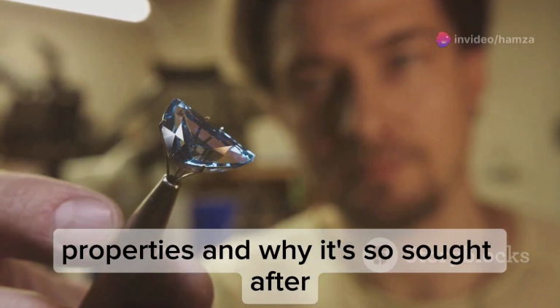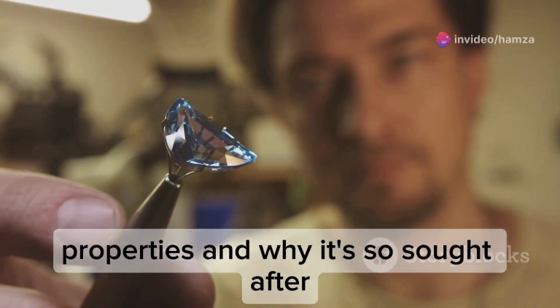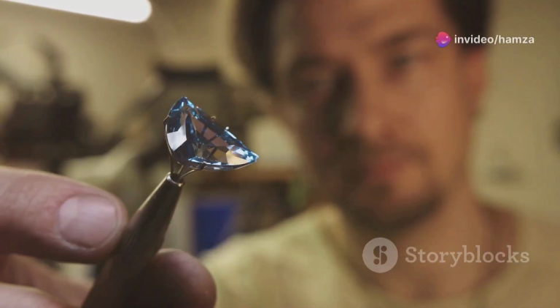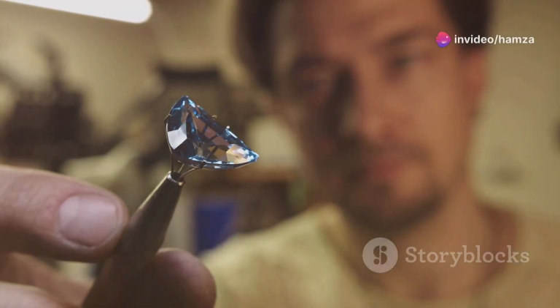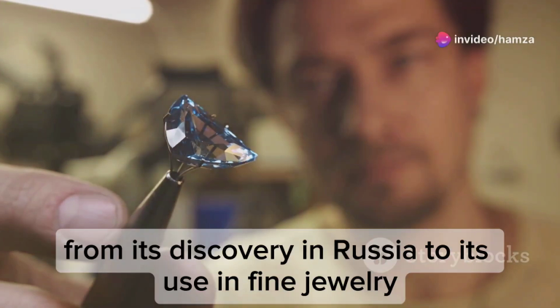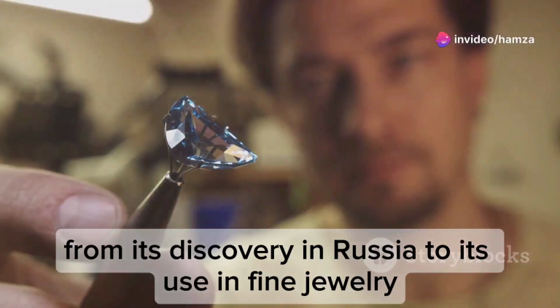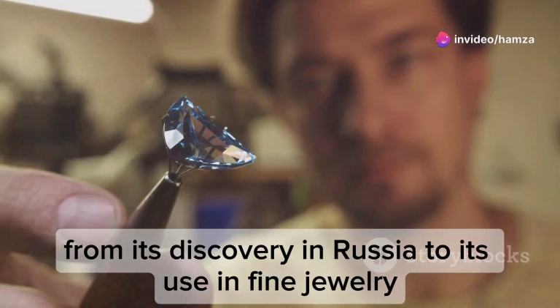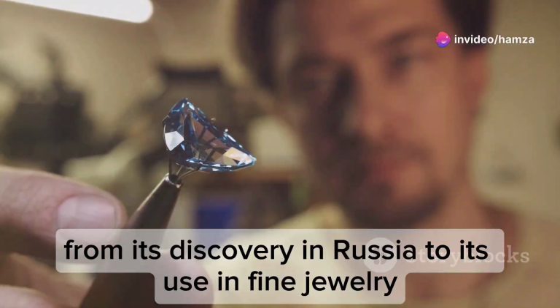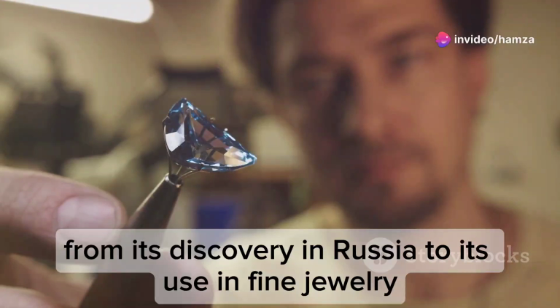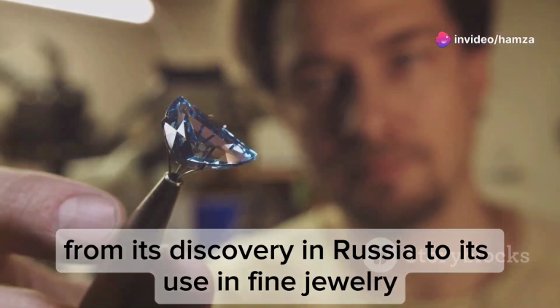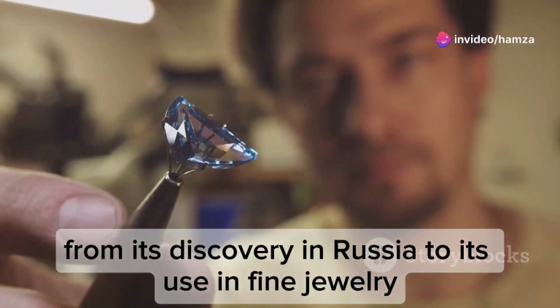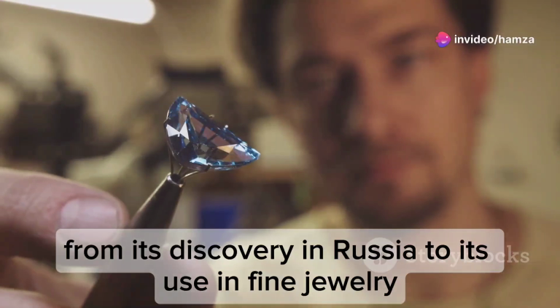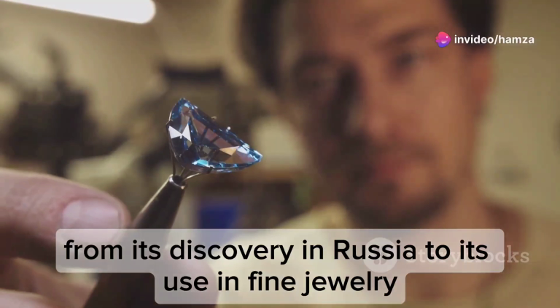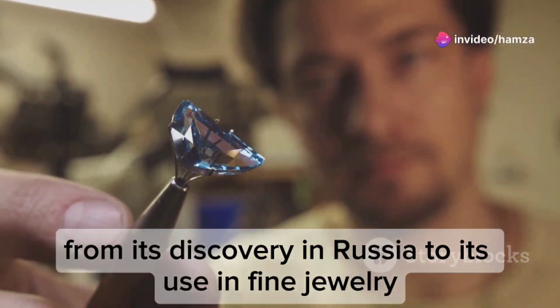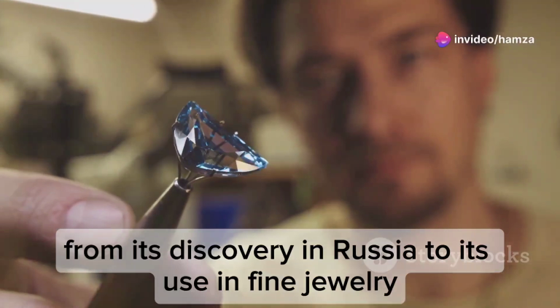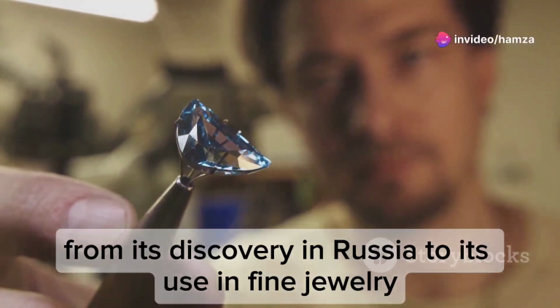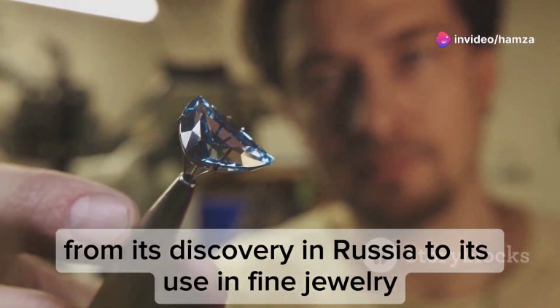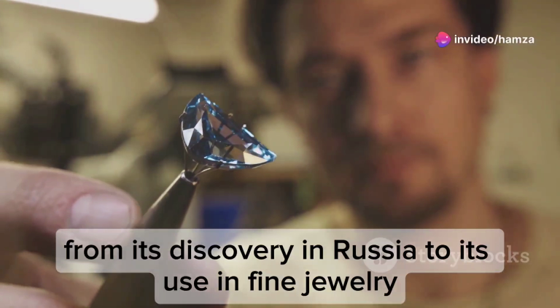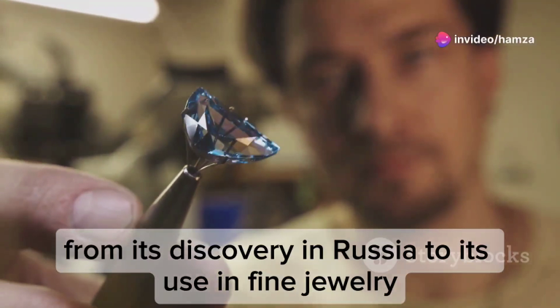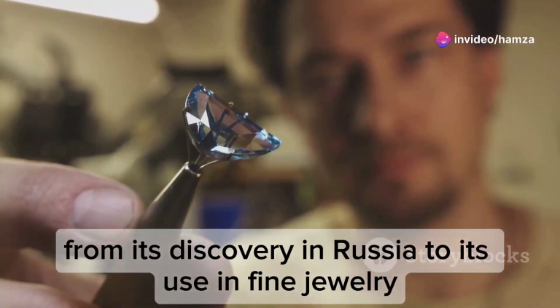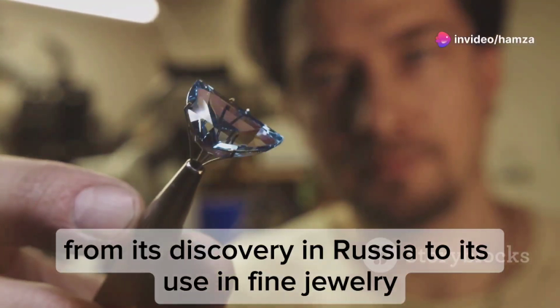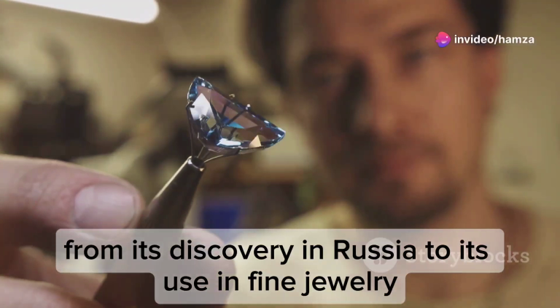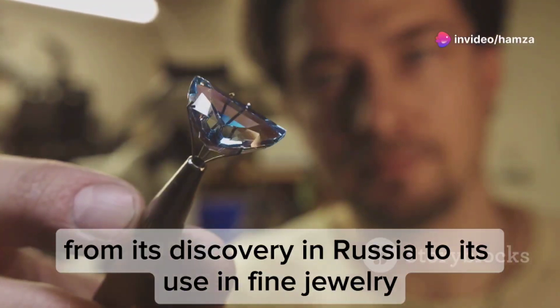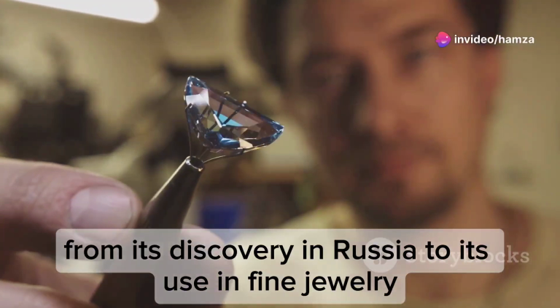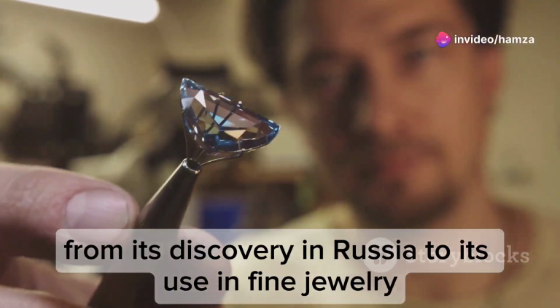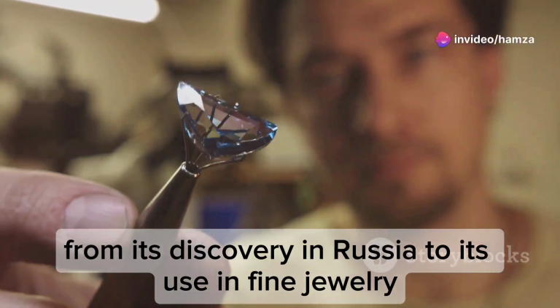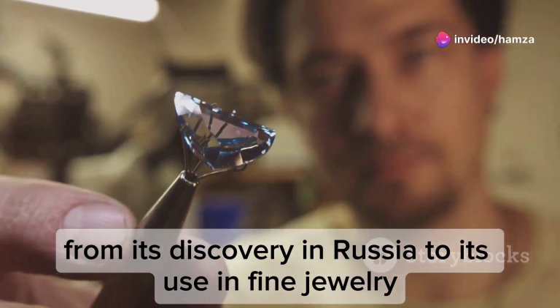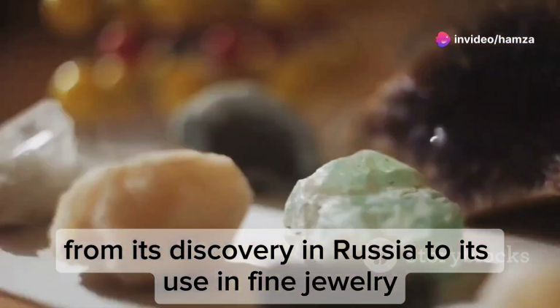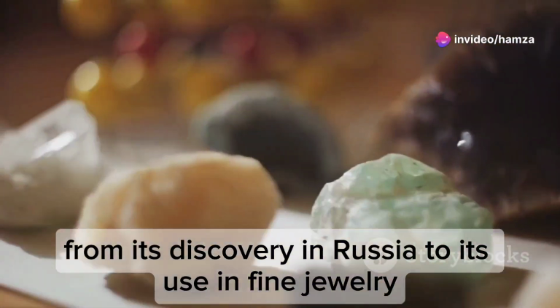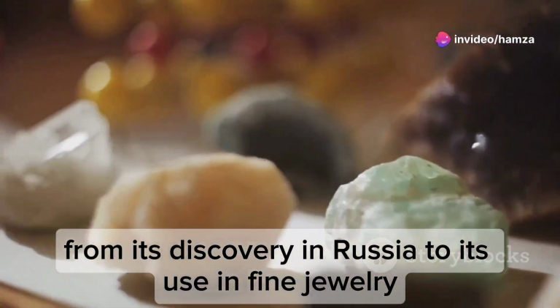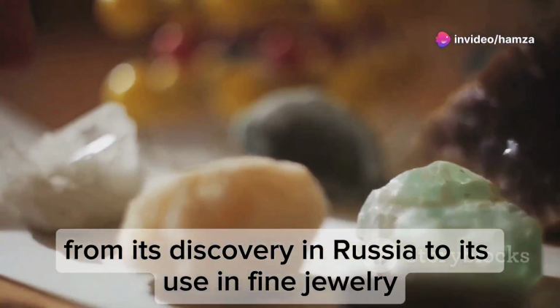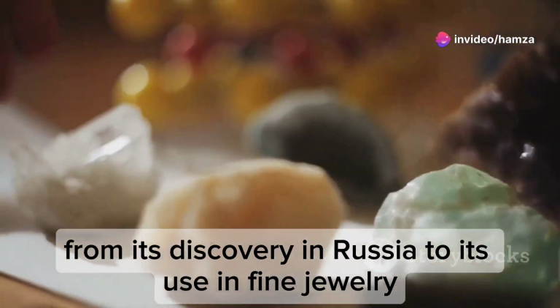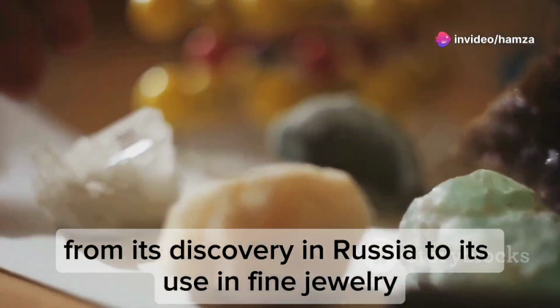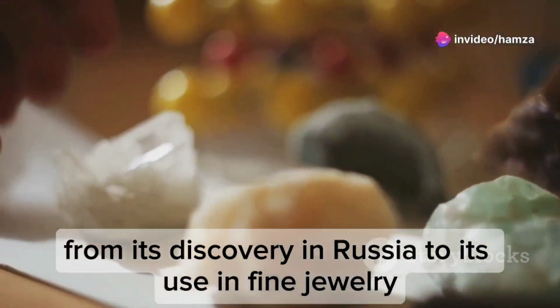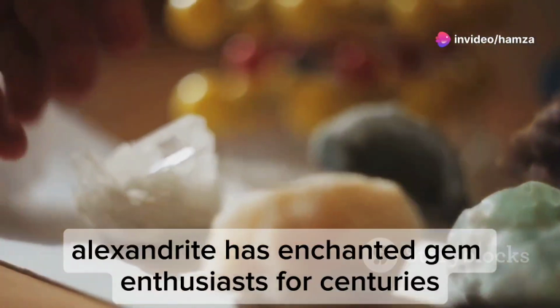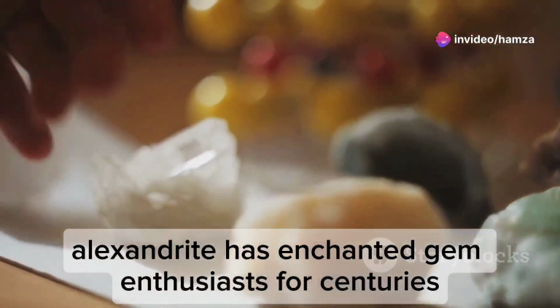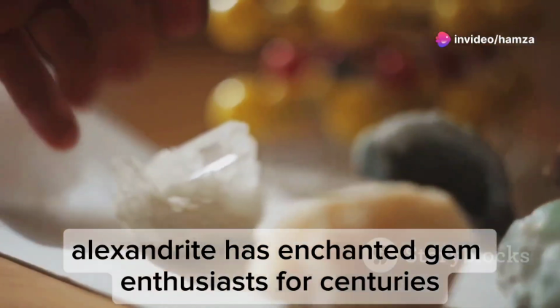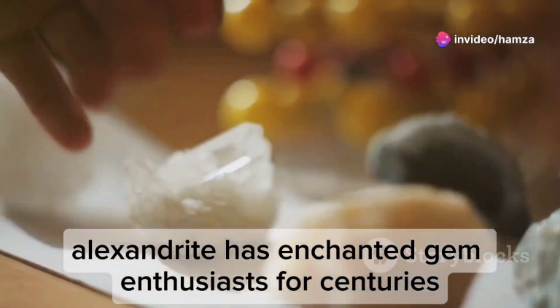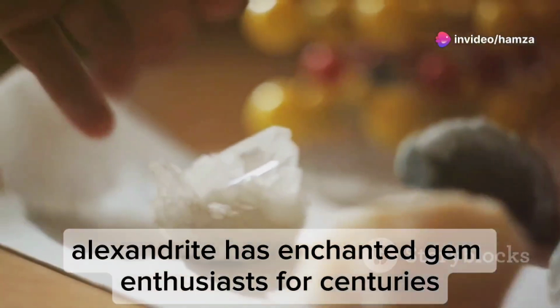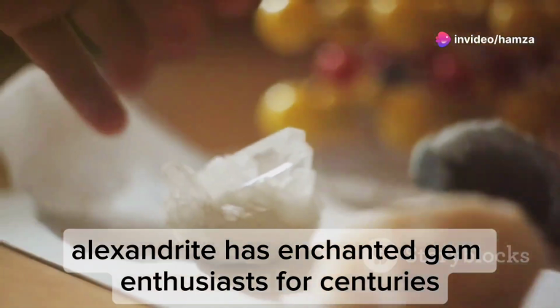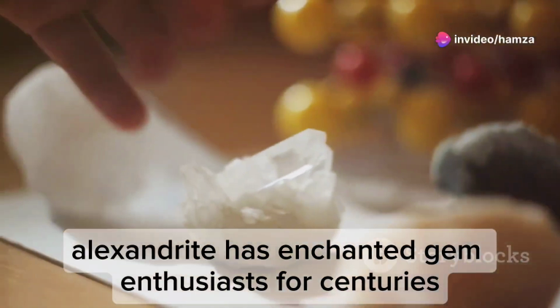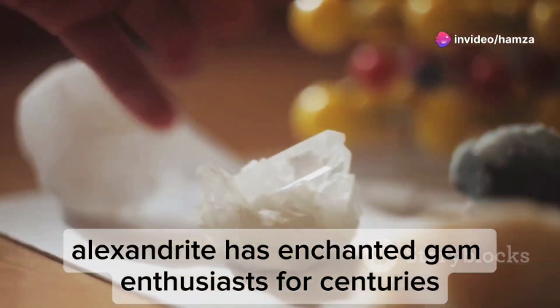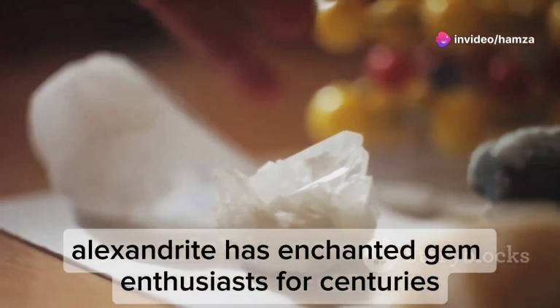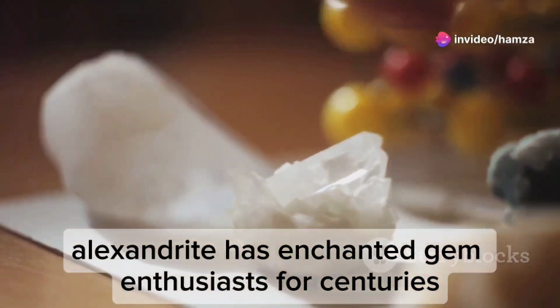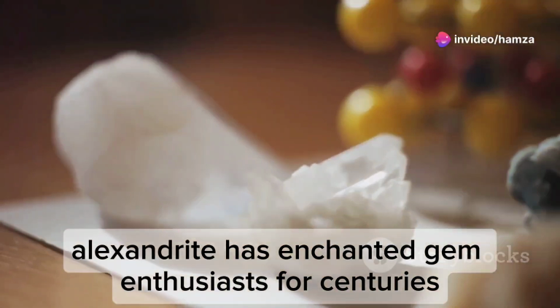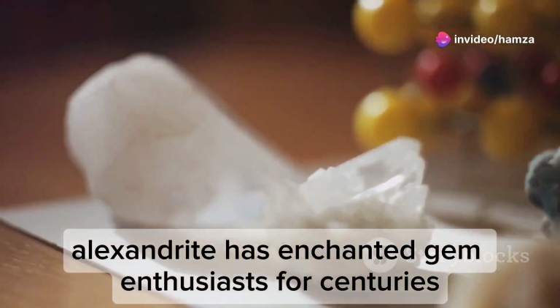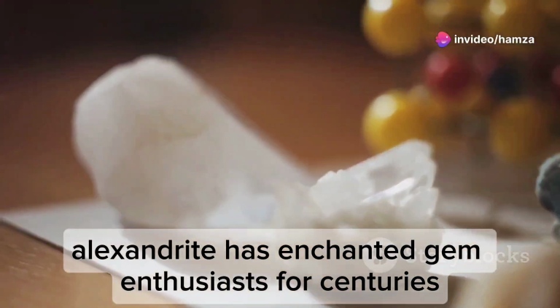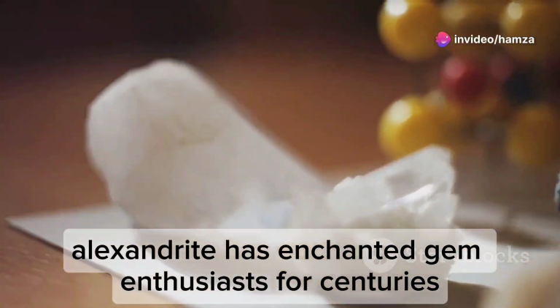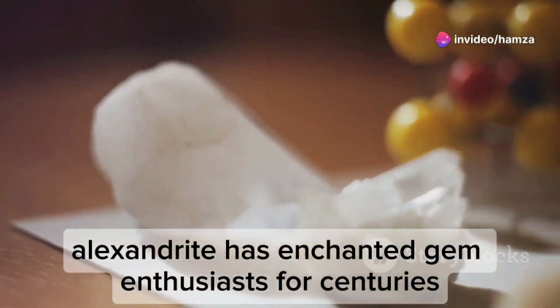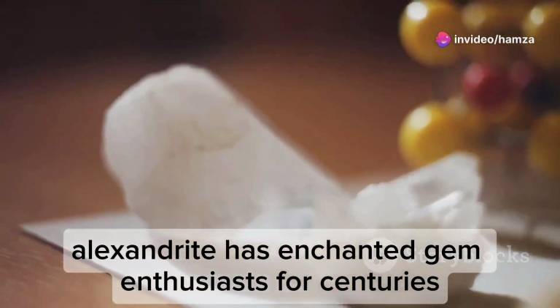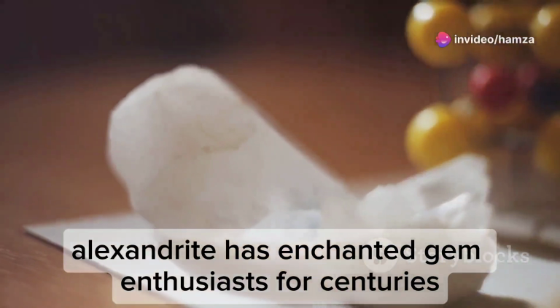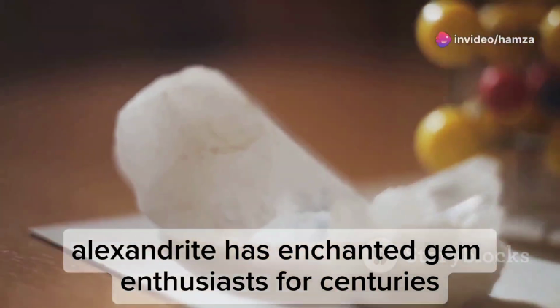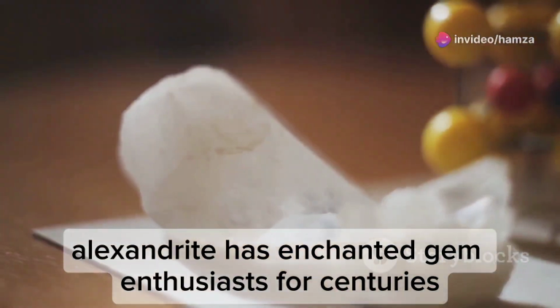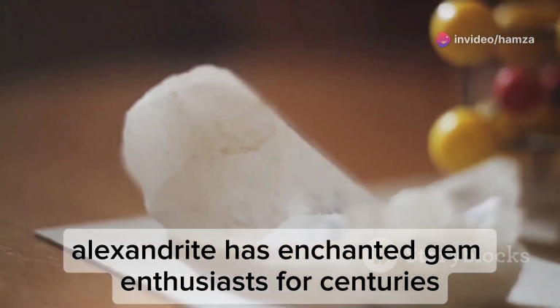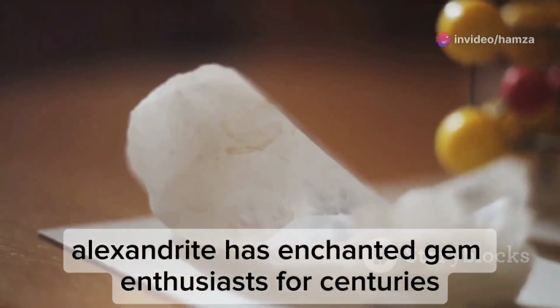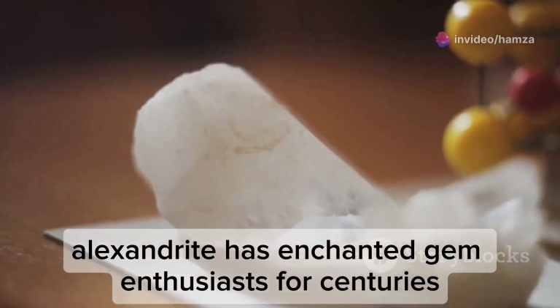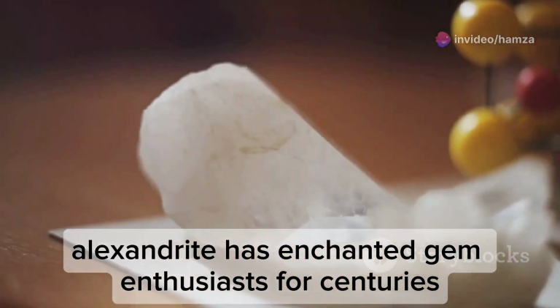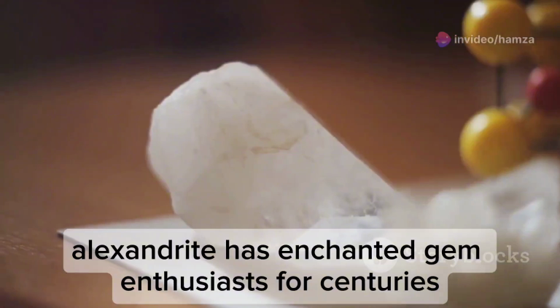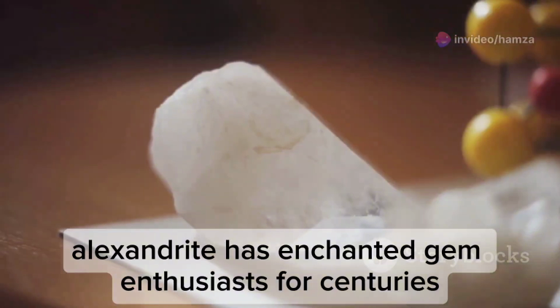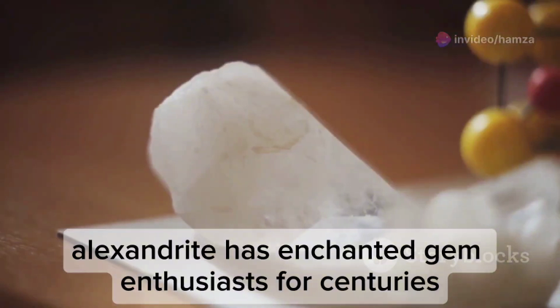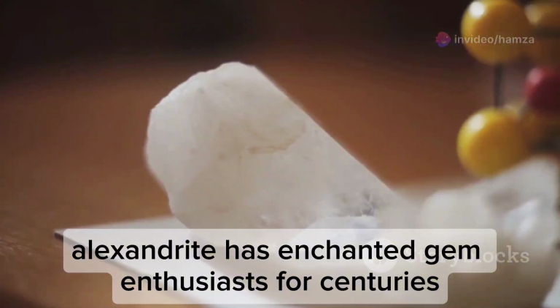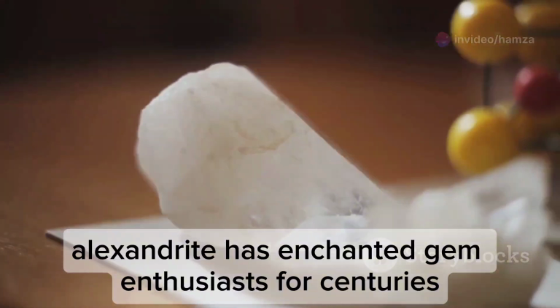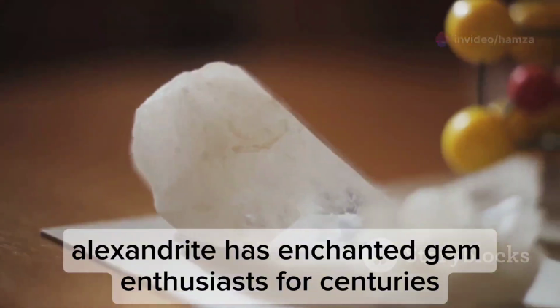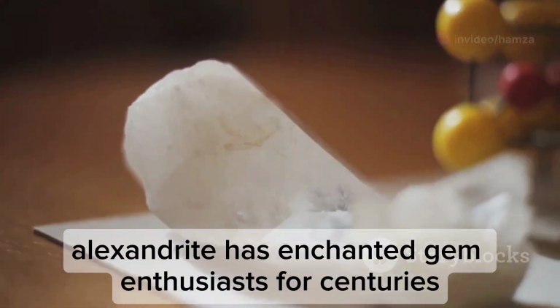From its discovery in Russia to its use in fine jewellery, Alexandrite has enchanted gem enthusiasts for centuries.